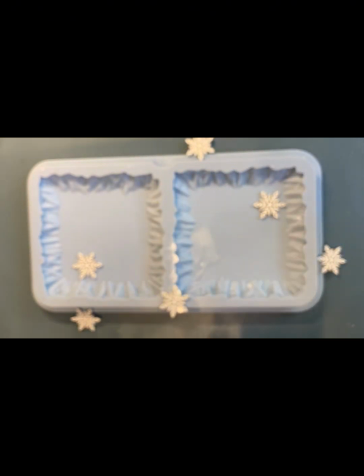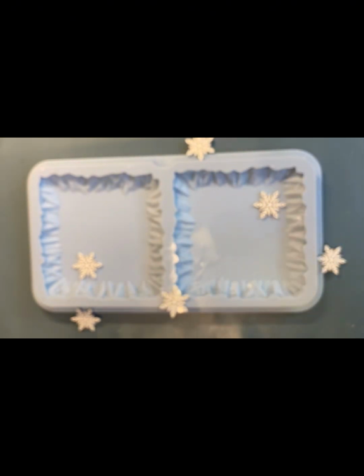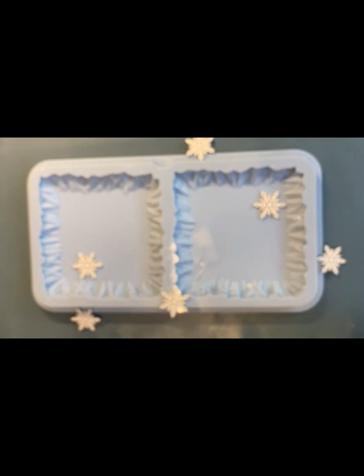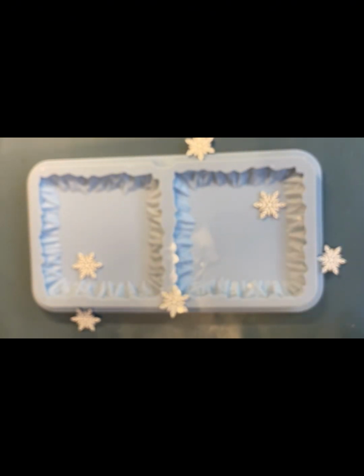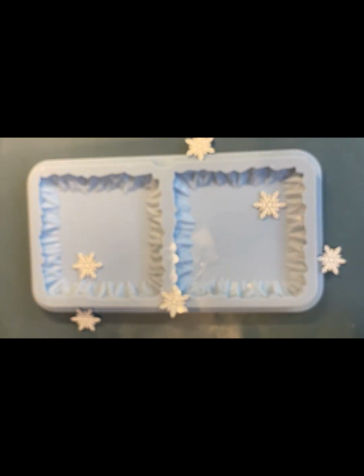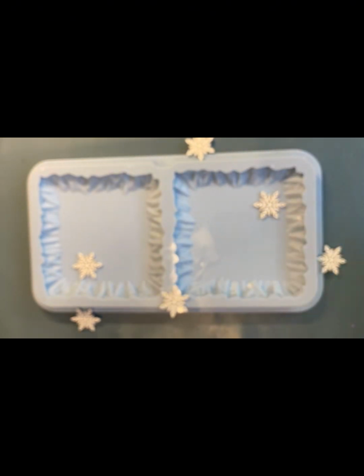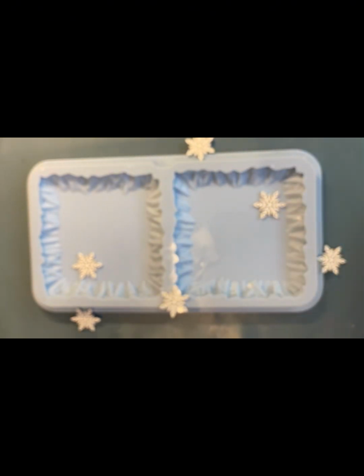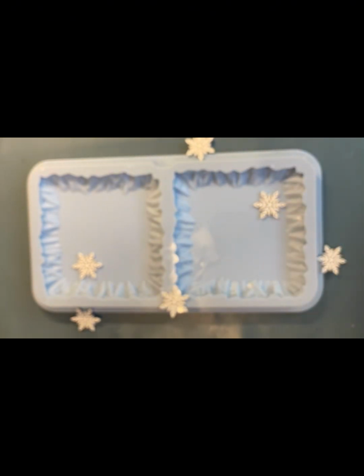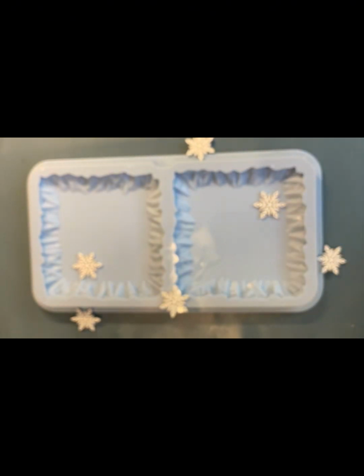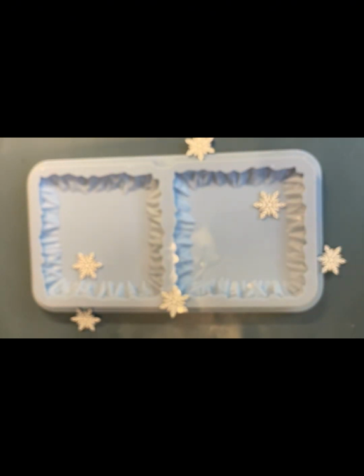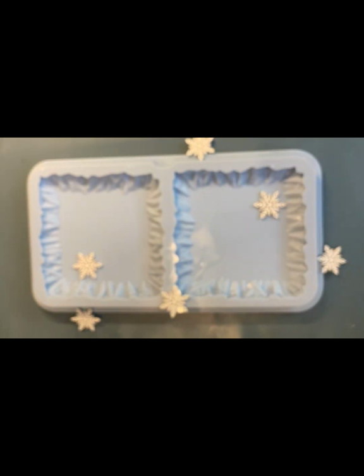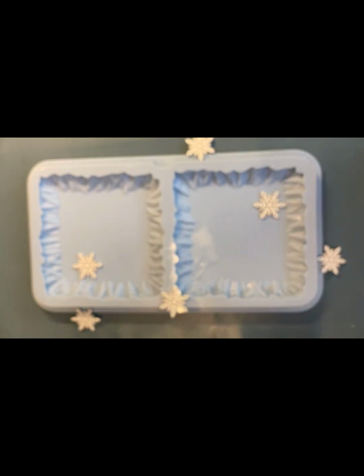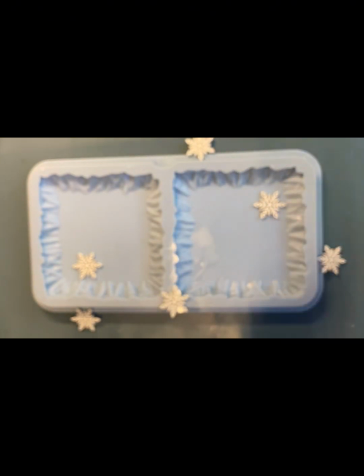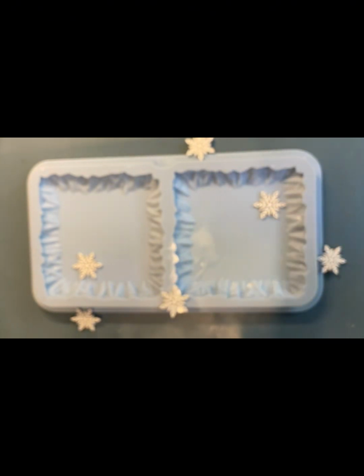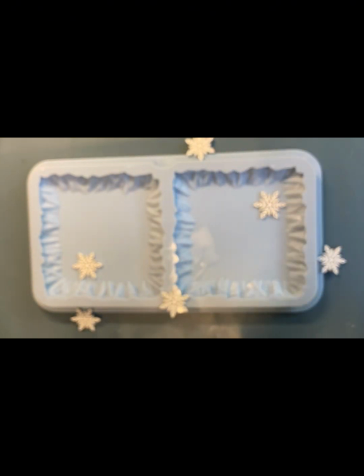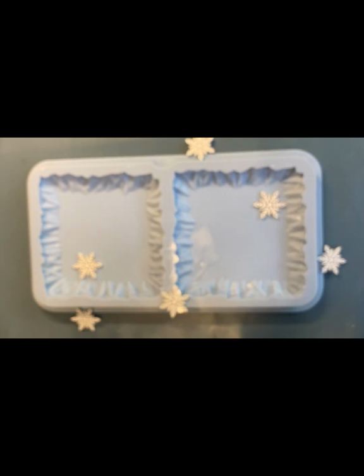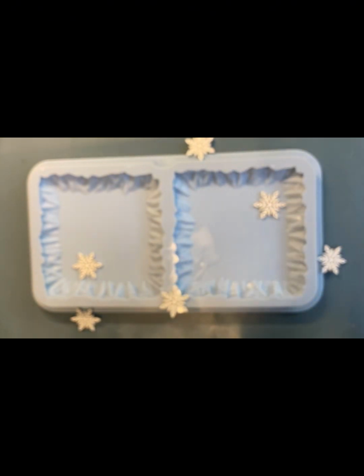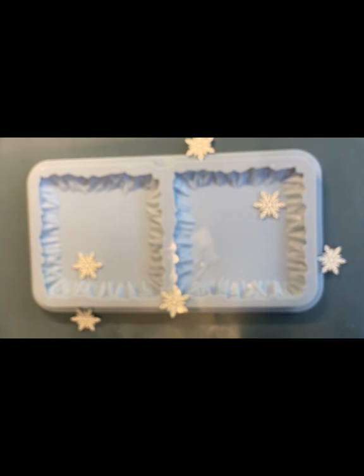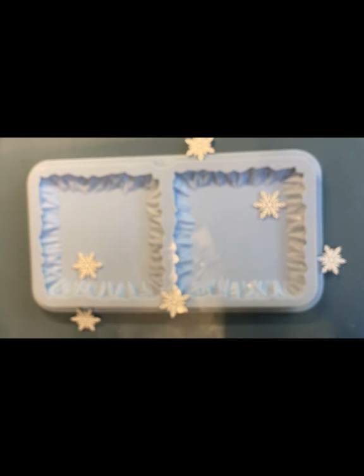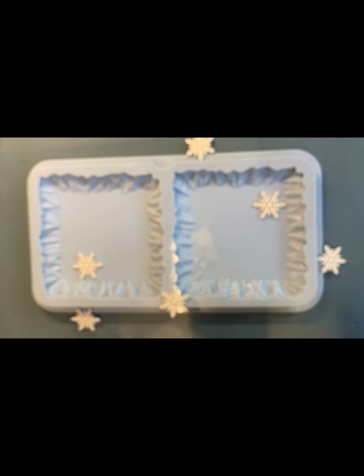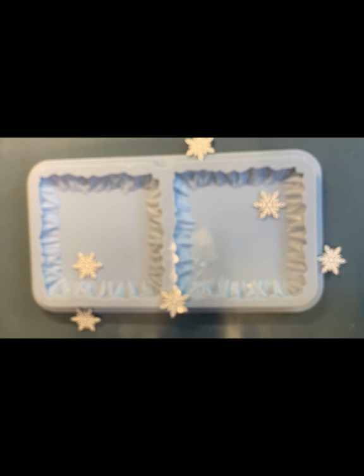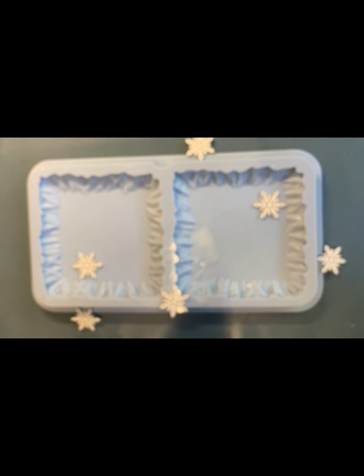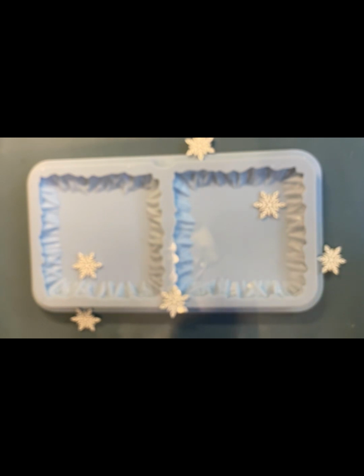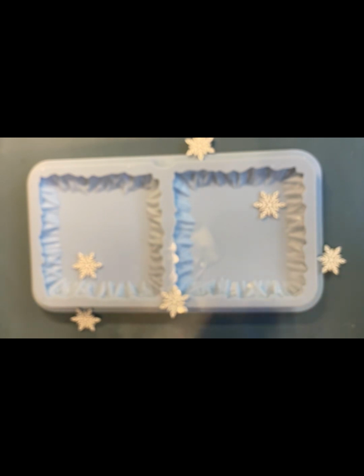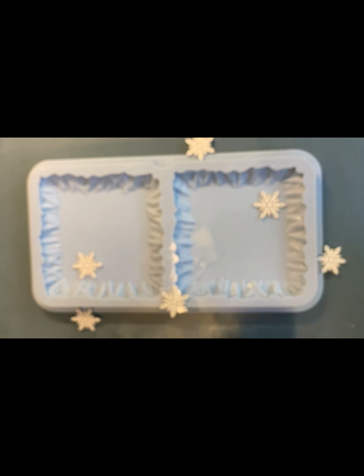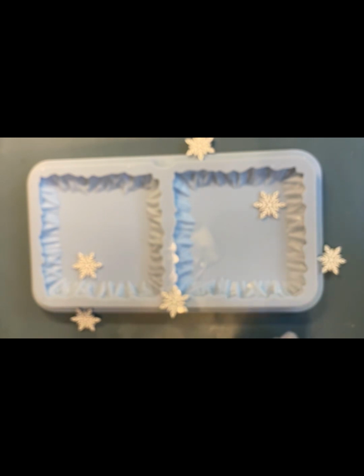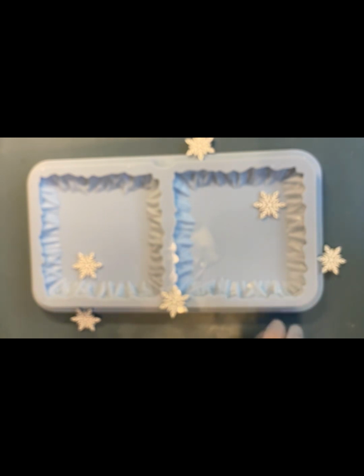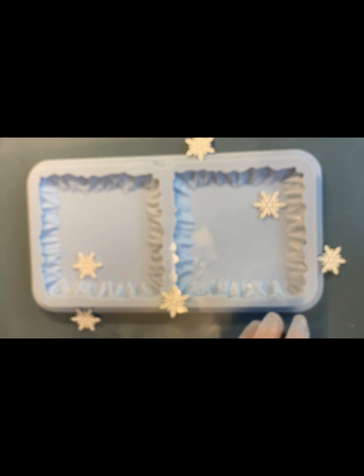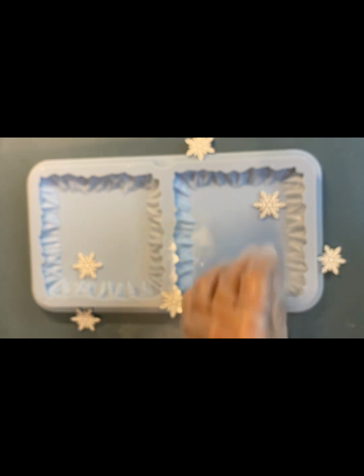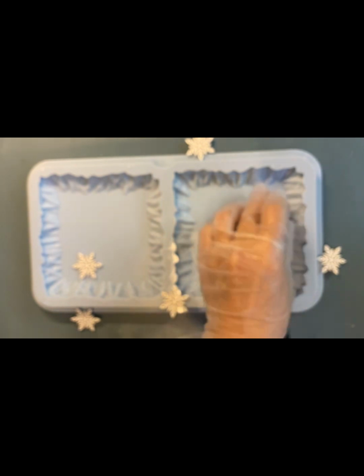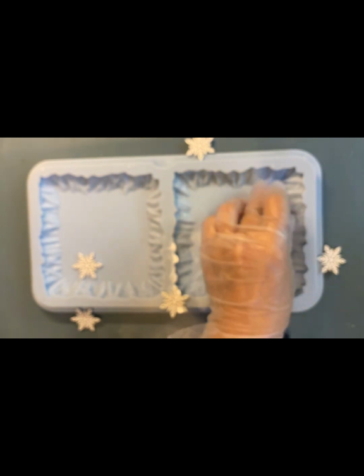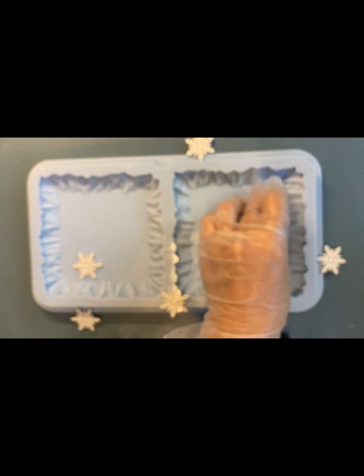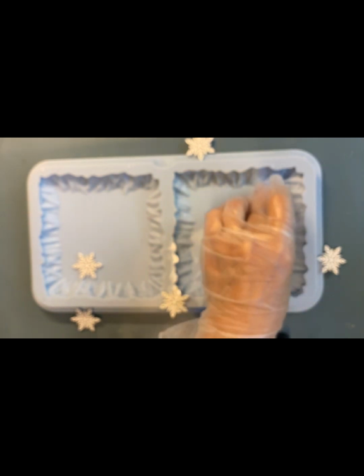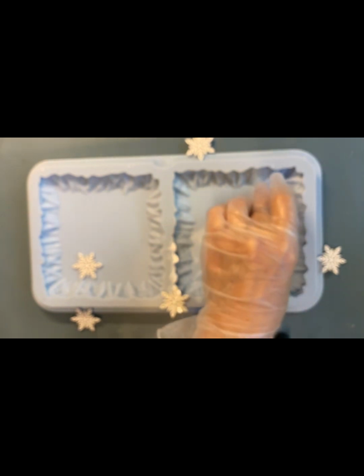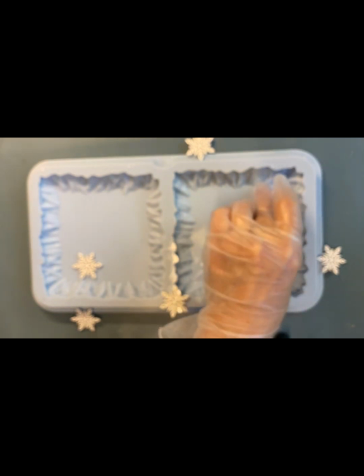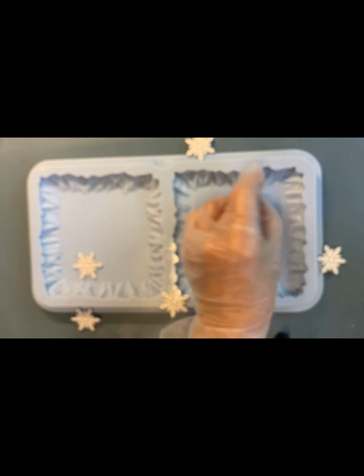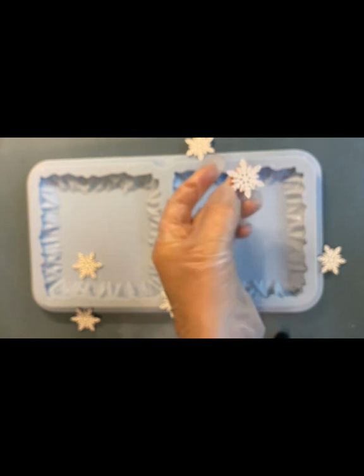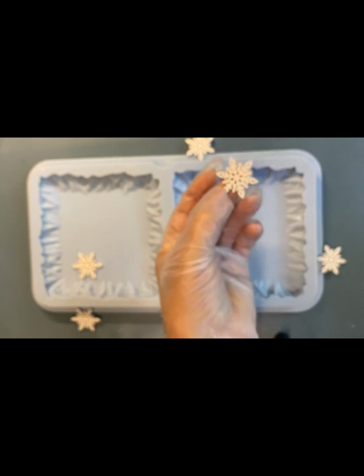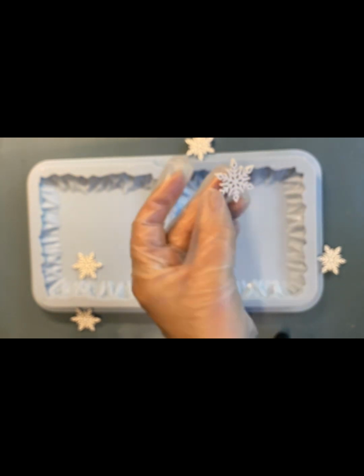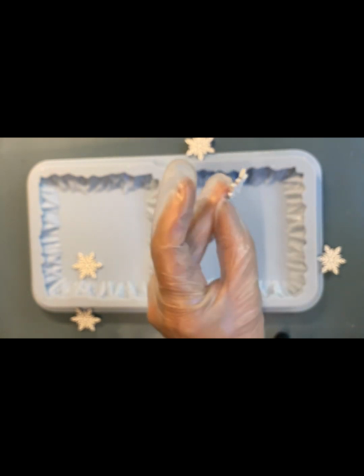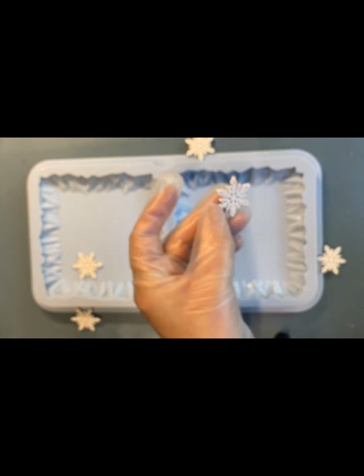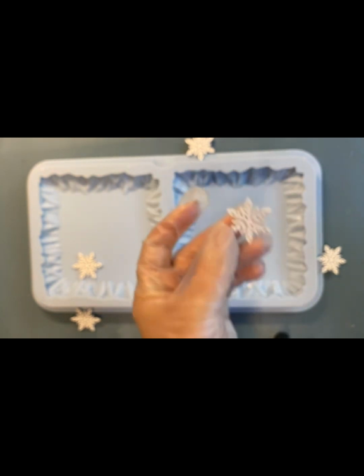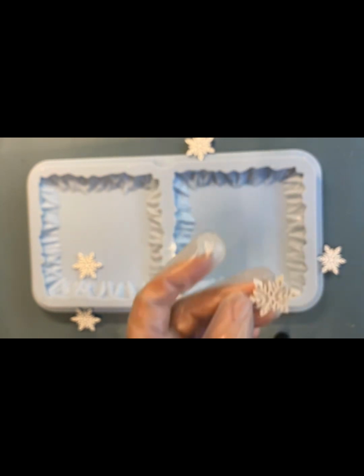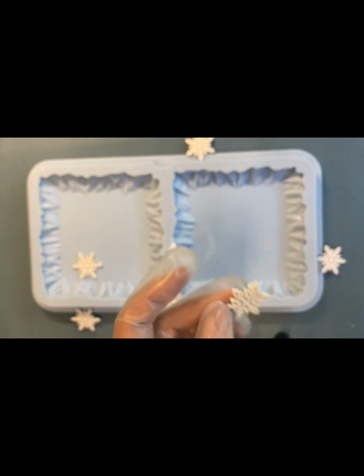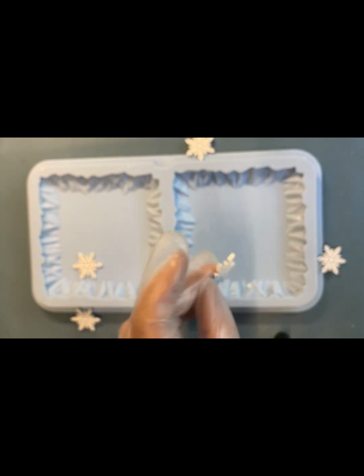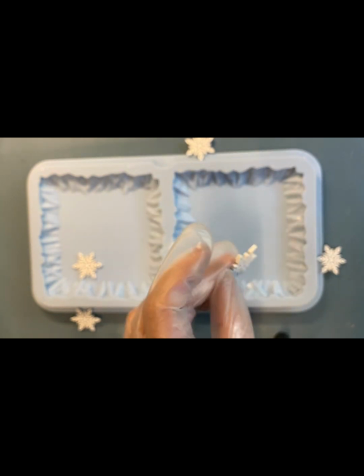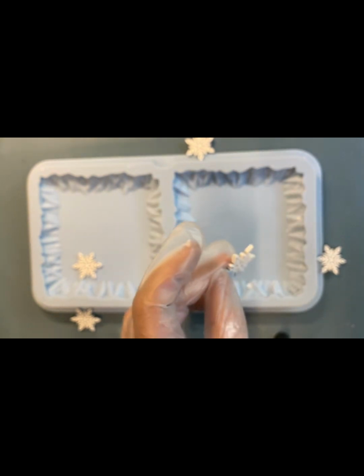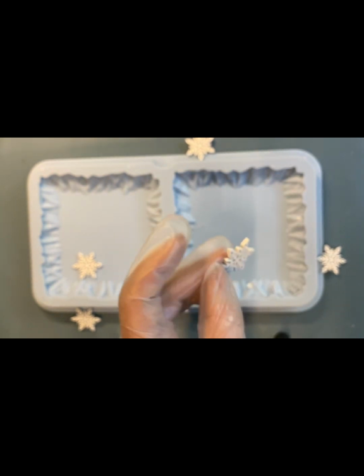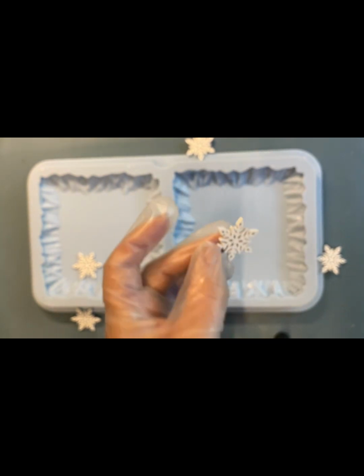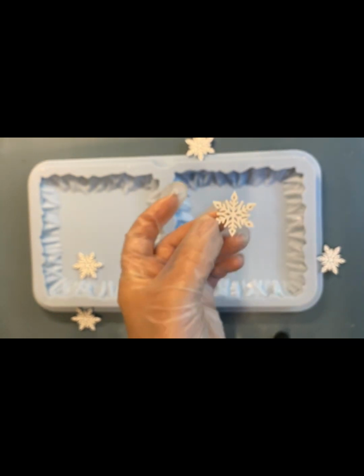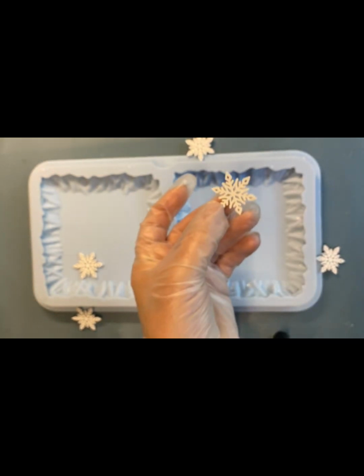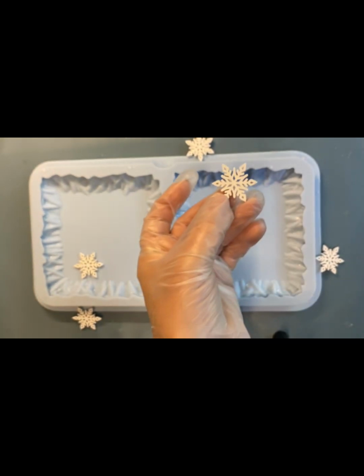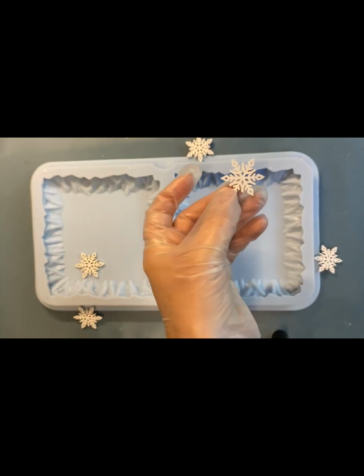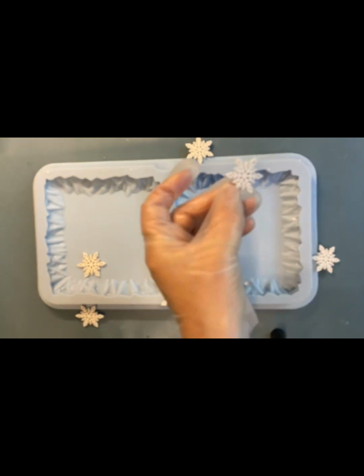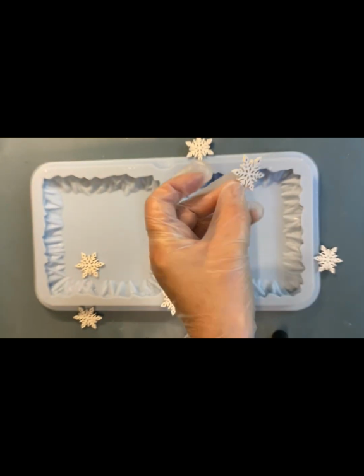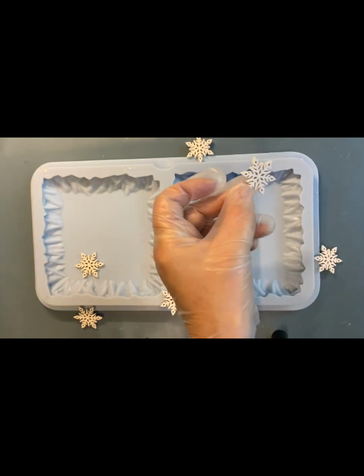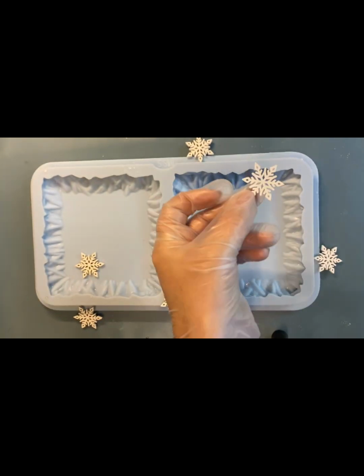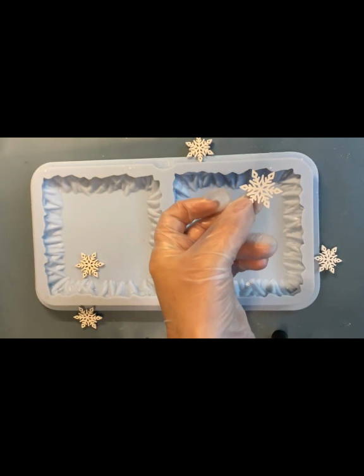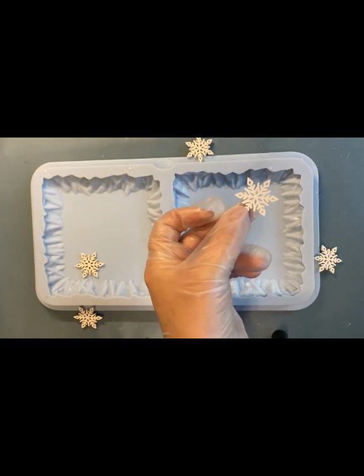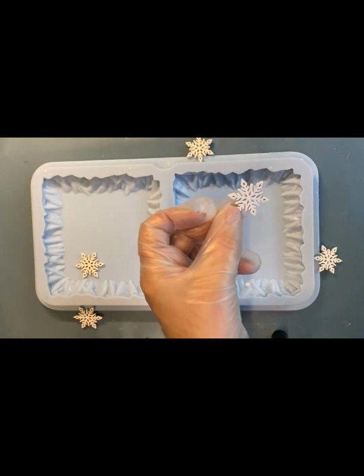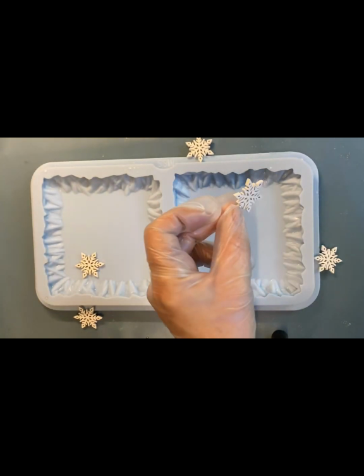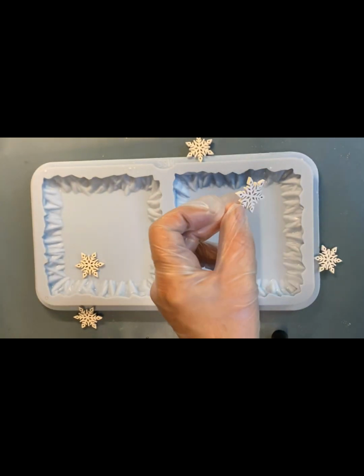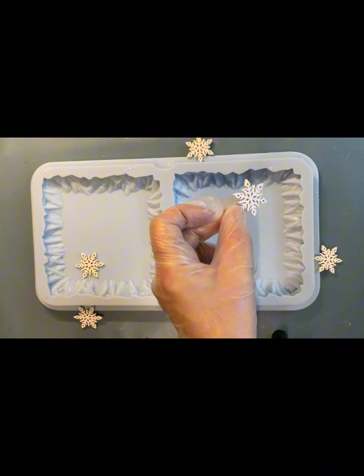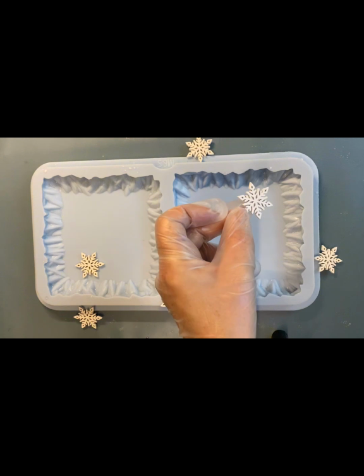Мои снежинки из дерева. Они могут всплыть, поэтому я их закреплю, зафиксирую, увы, смолой.